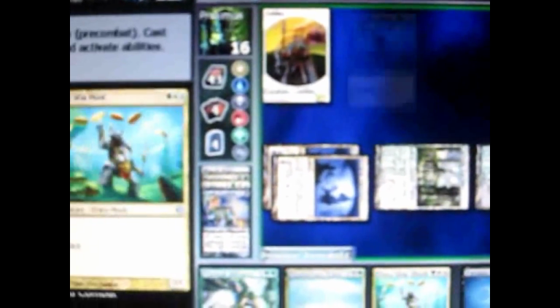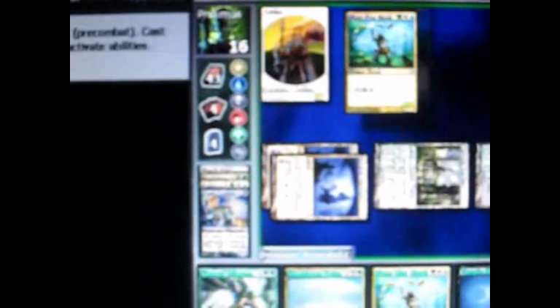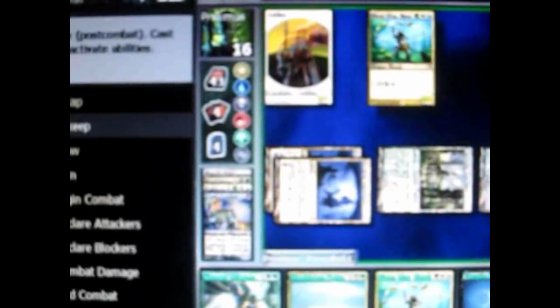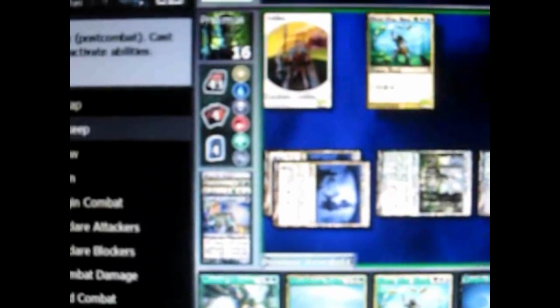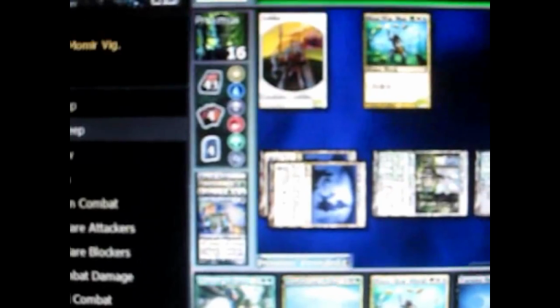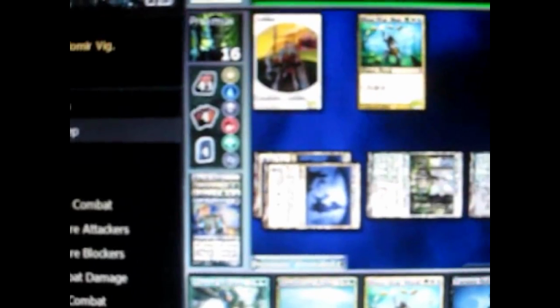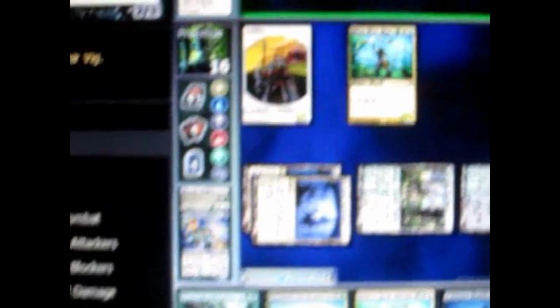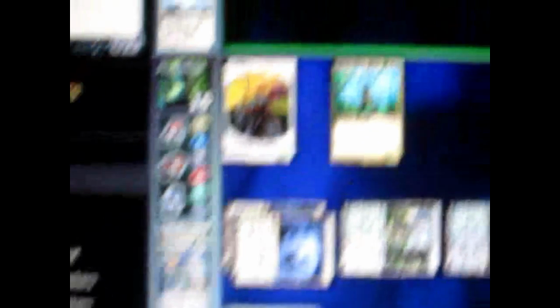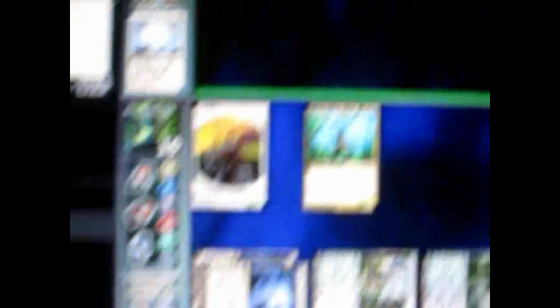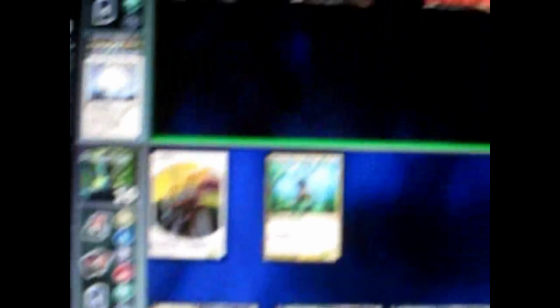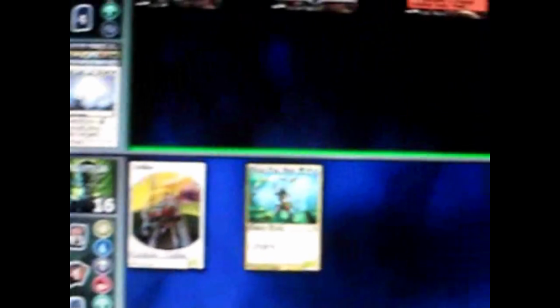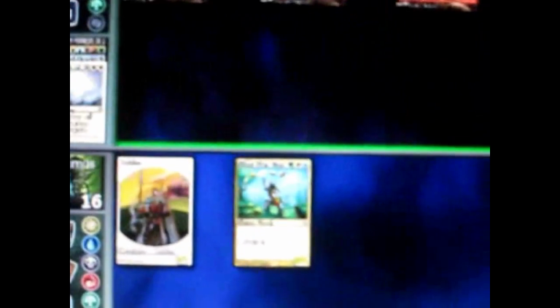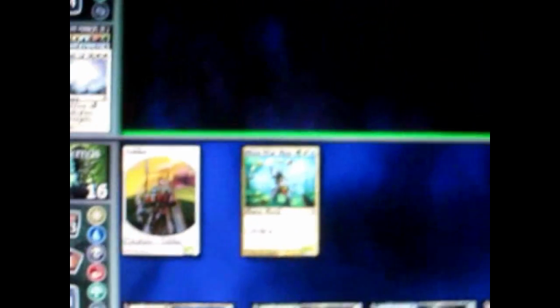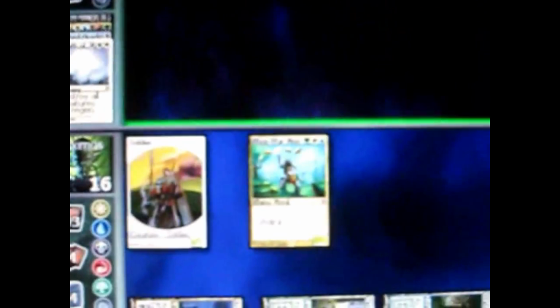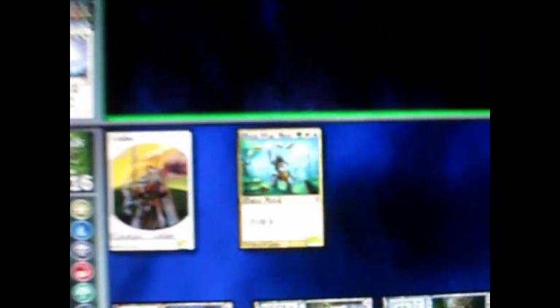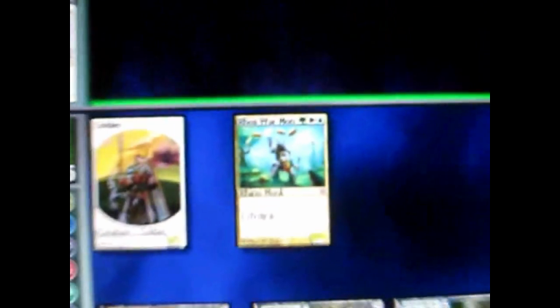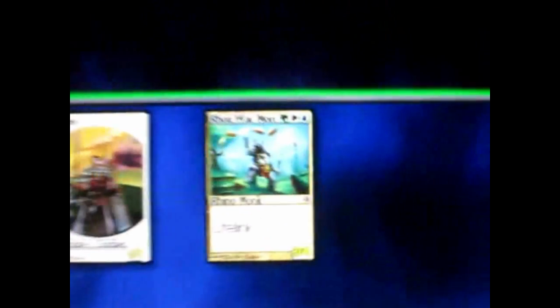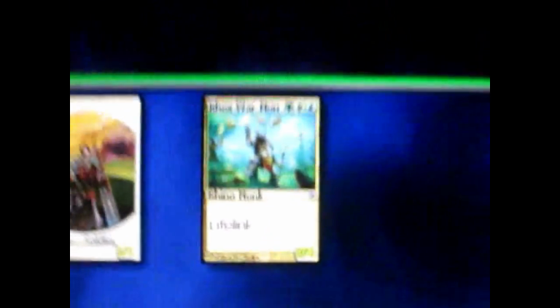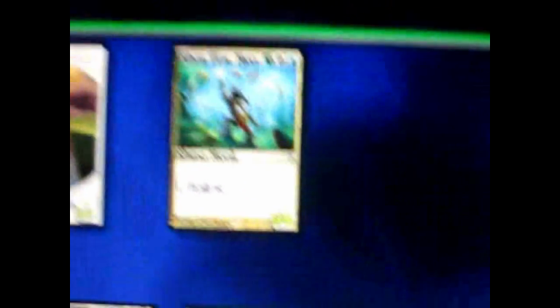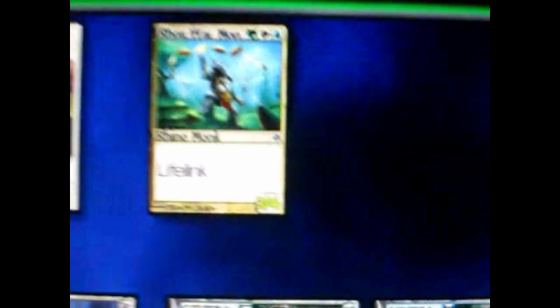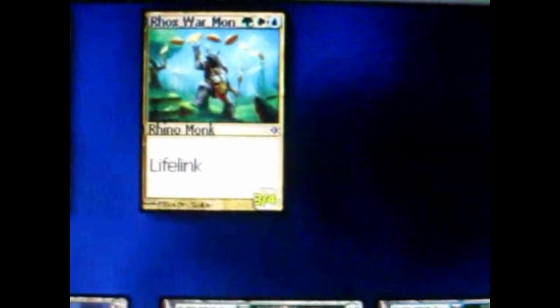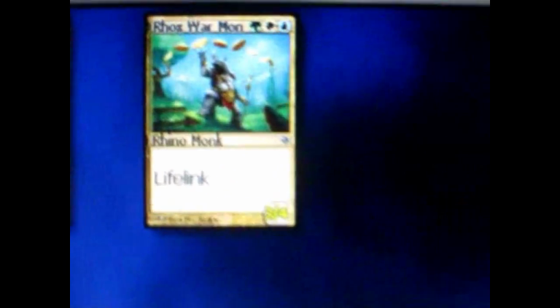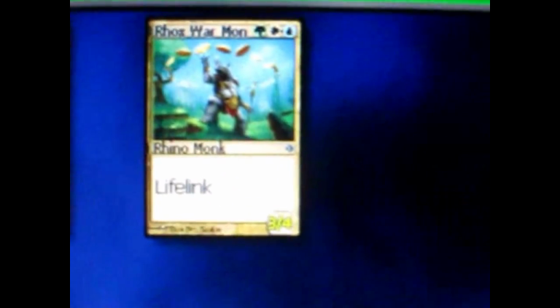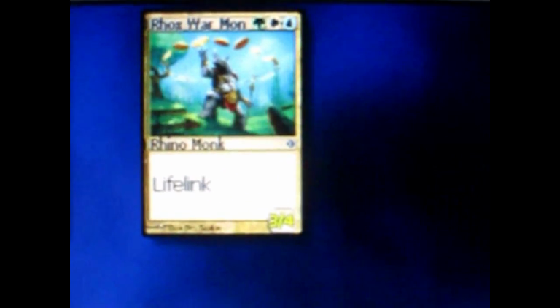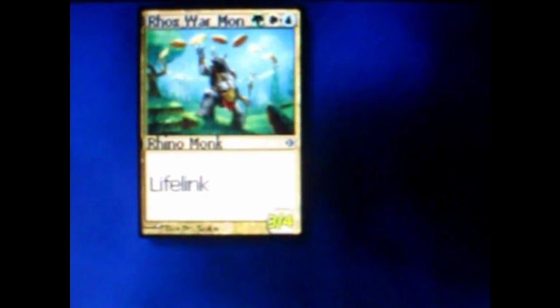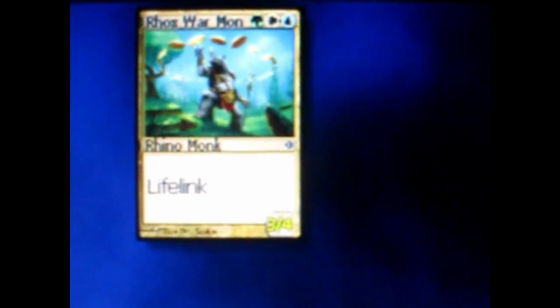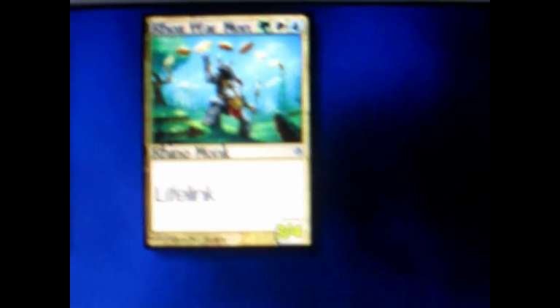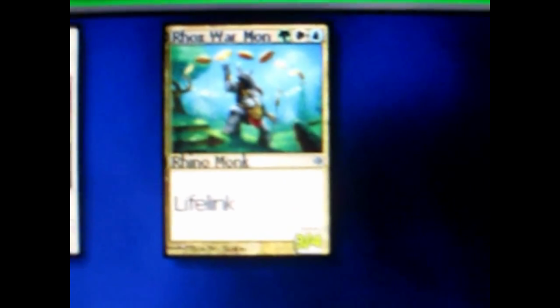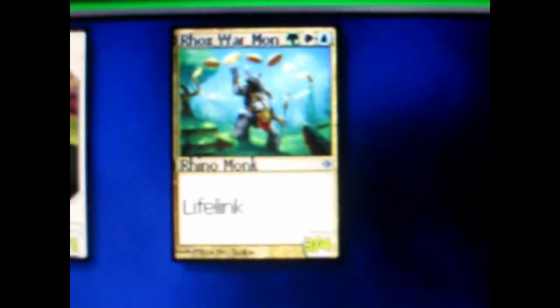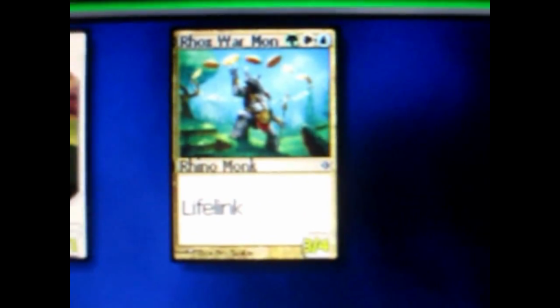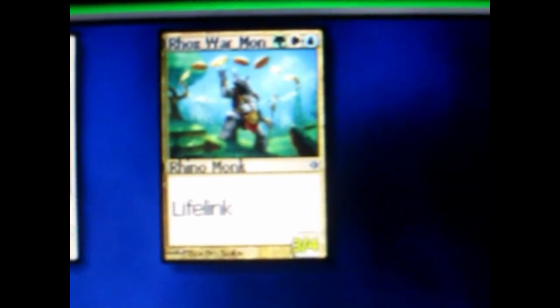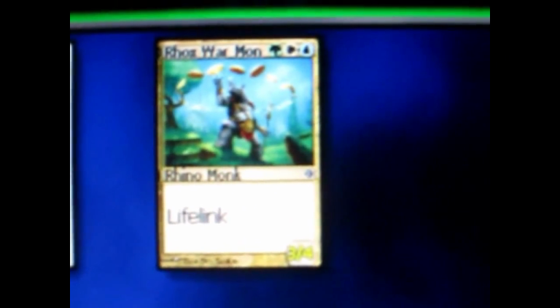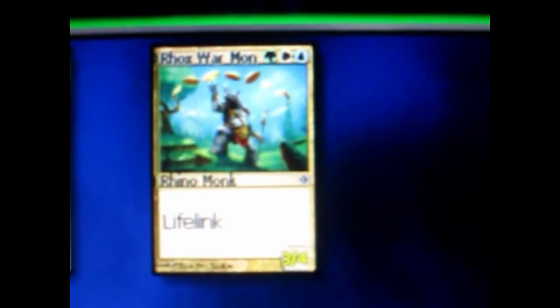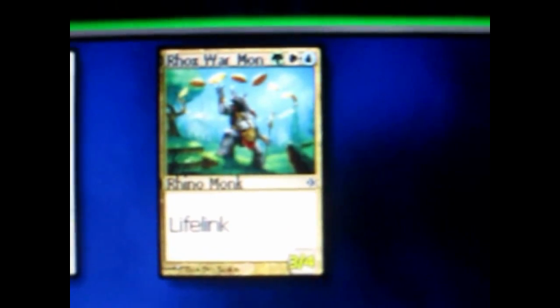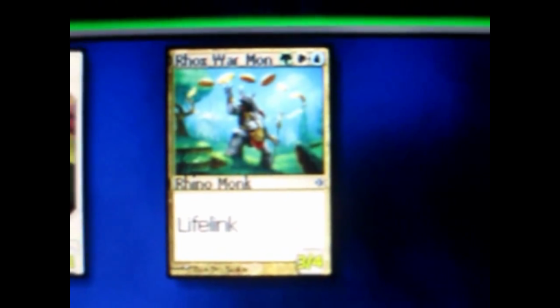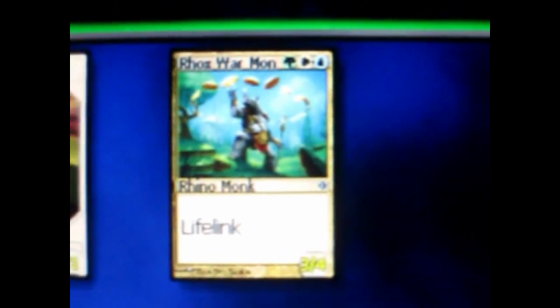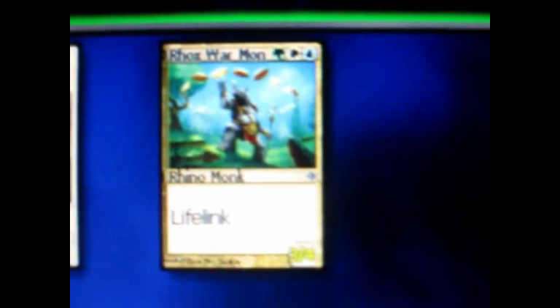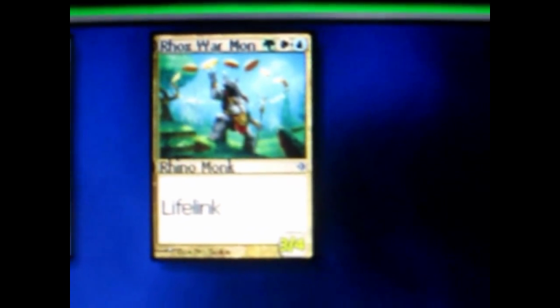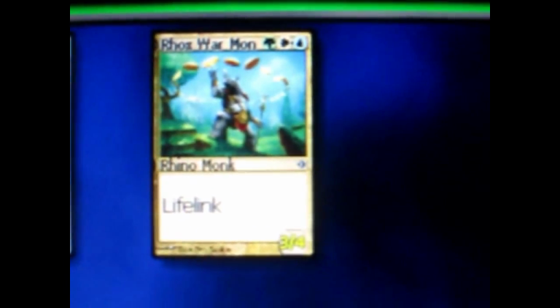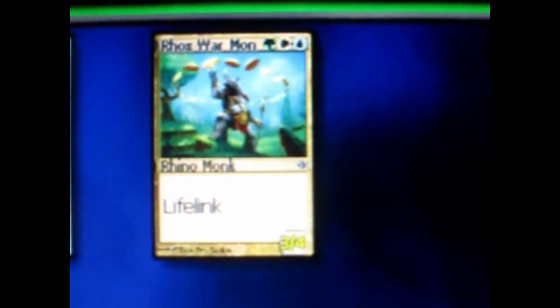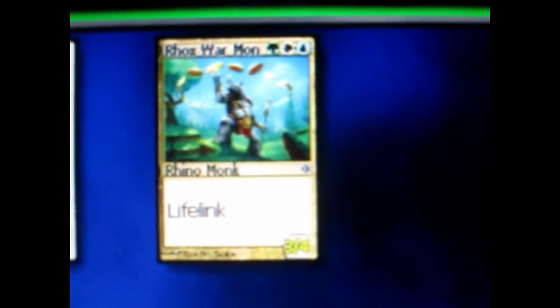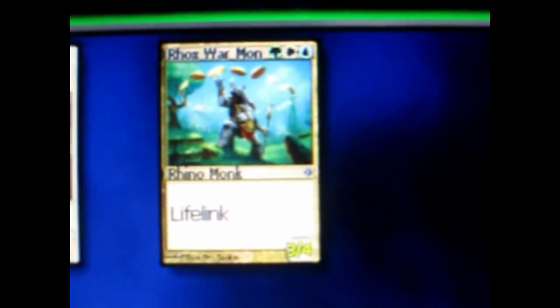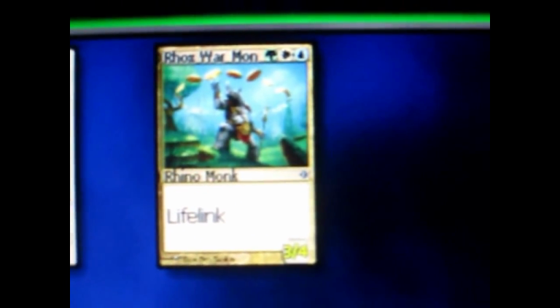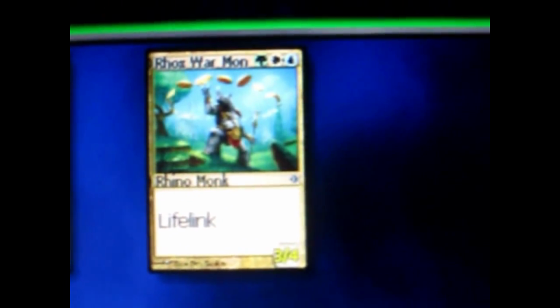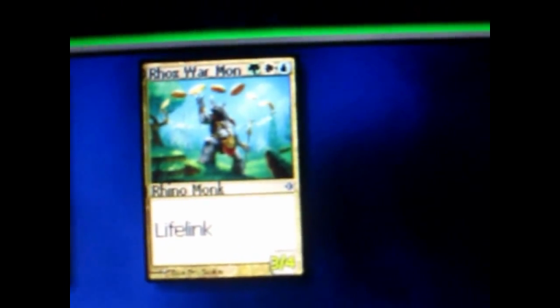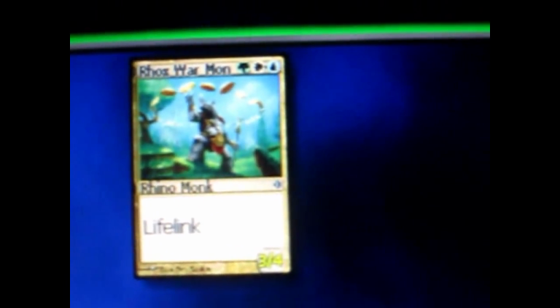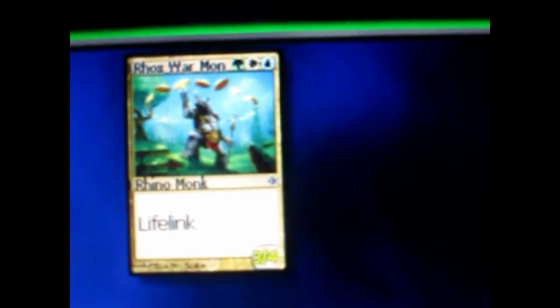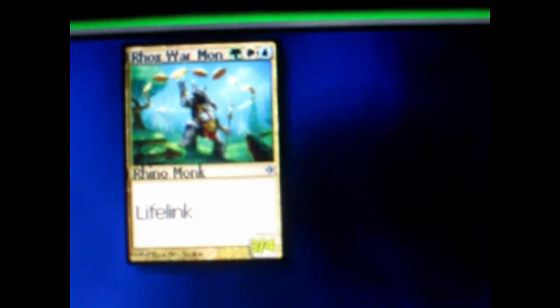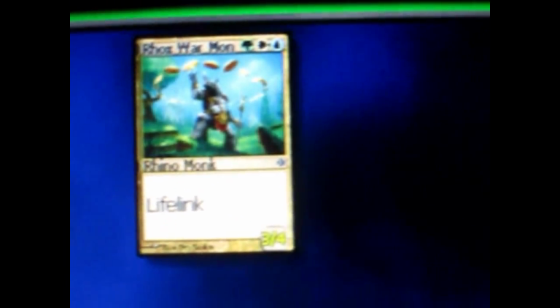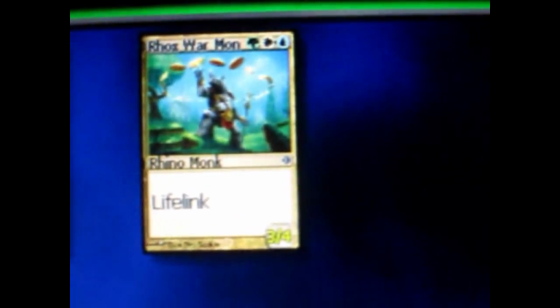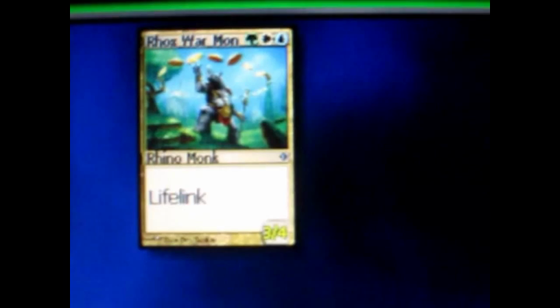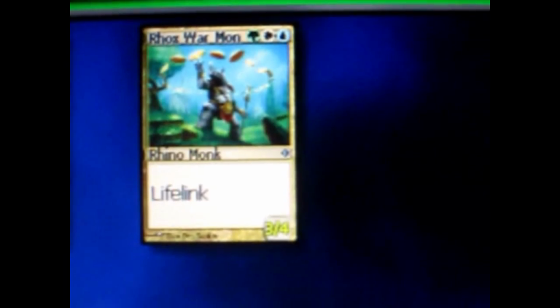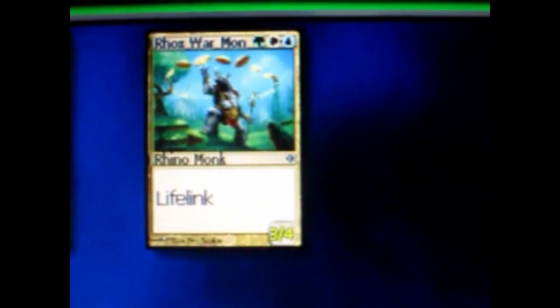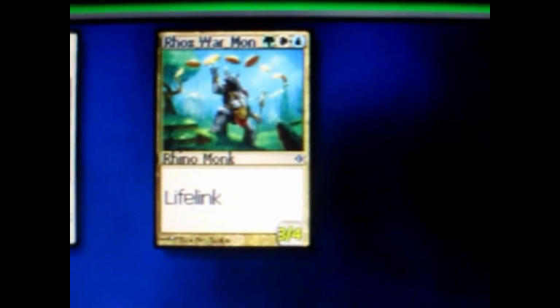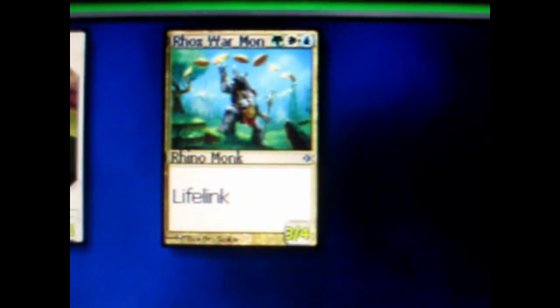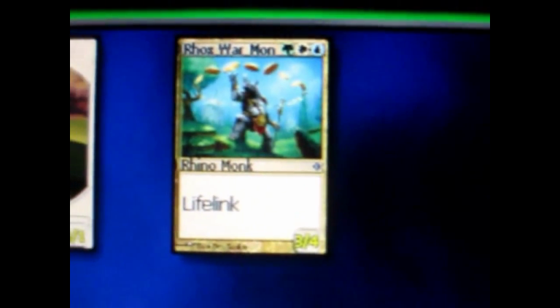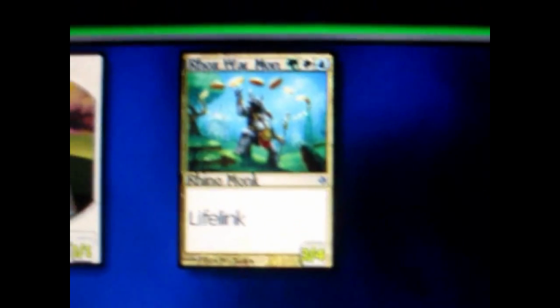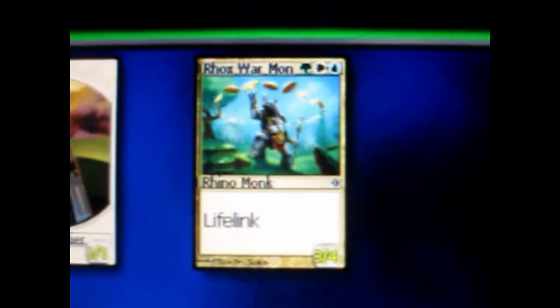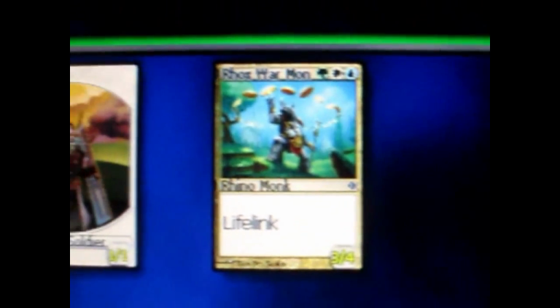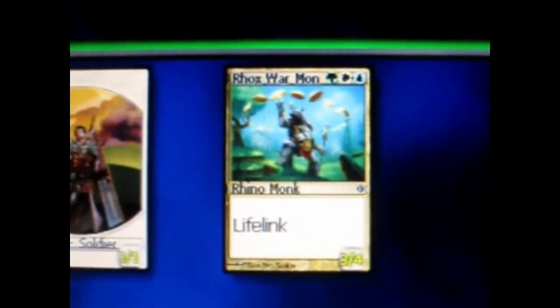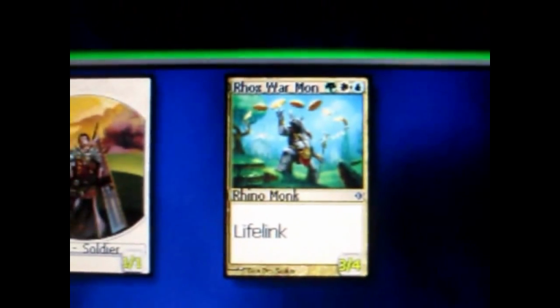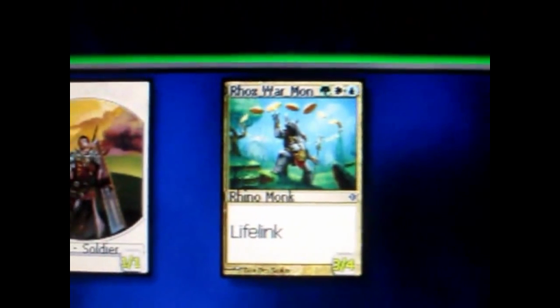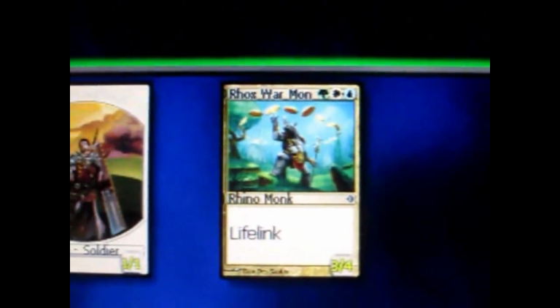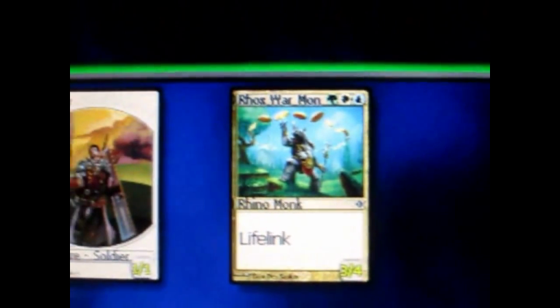I'm also going to play a creature. This creature costs three mana — so I paid one green, one white, and one blue to play it.